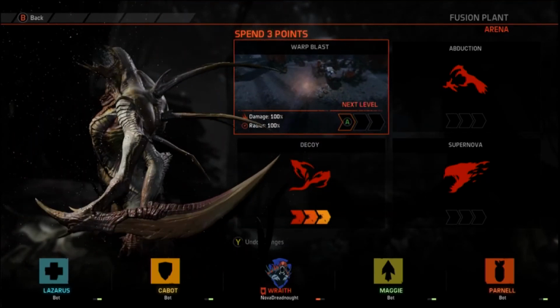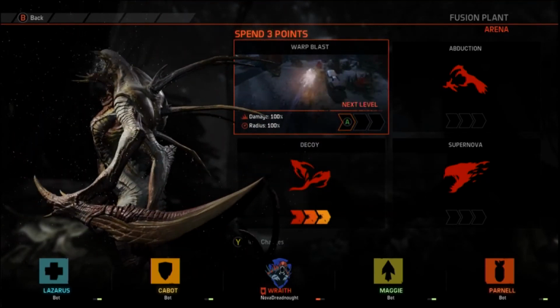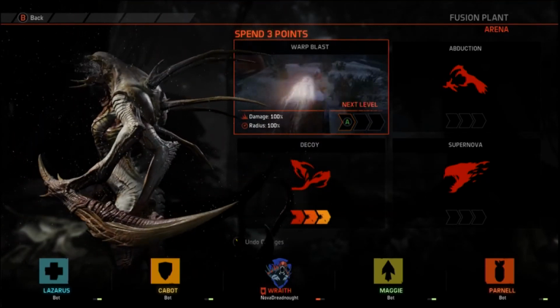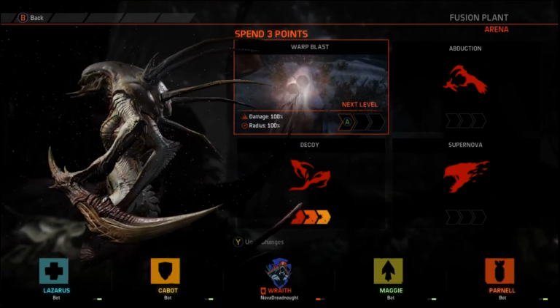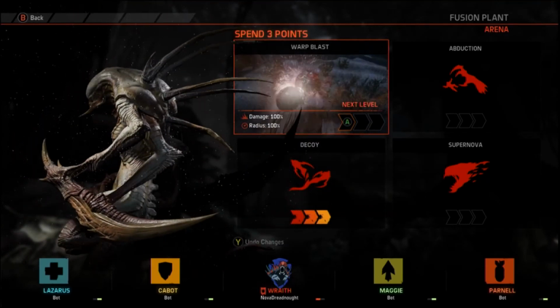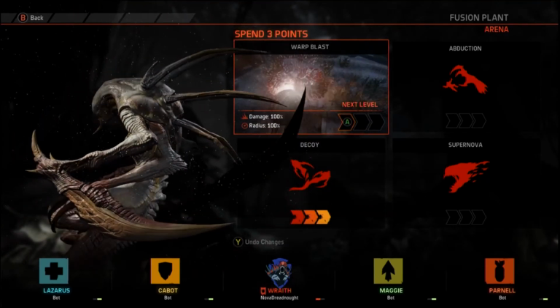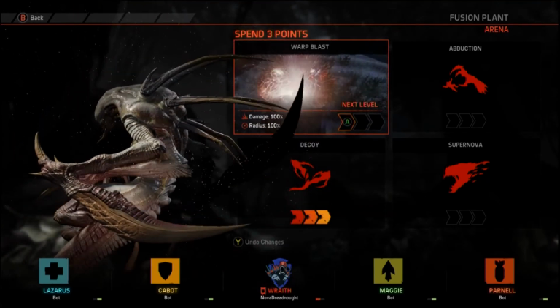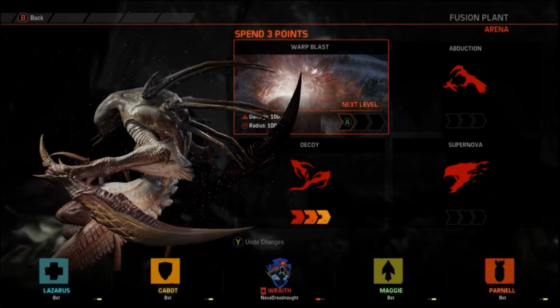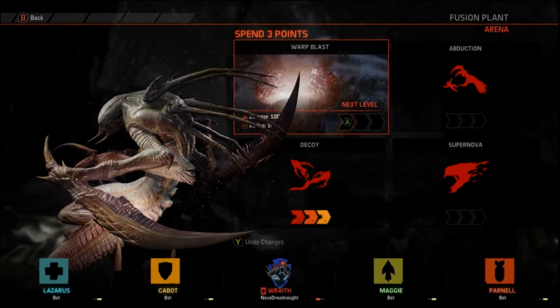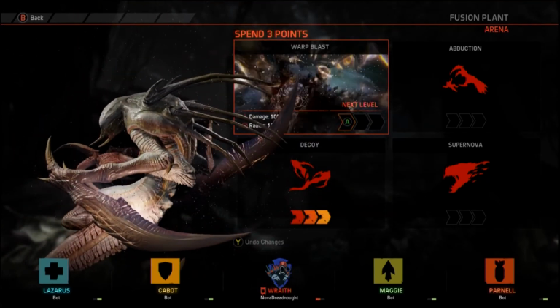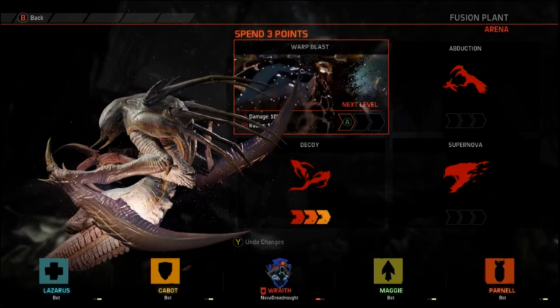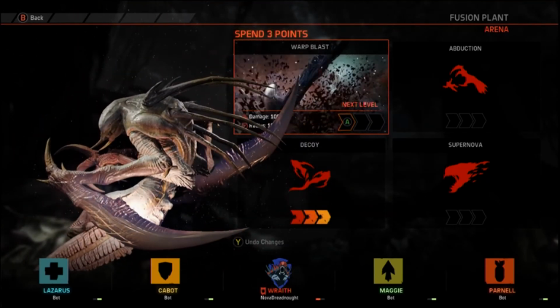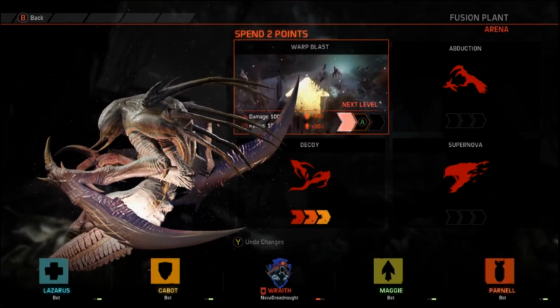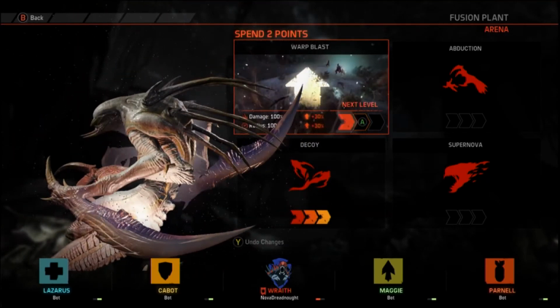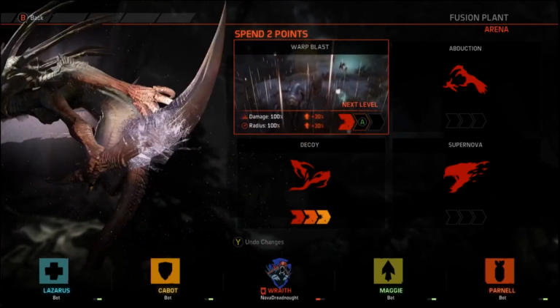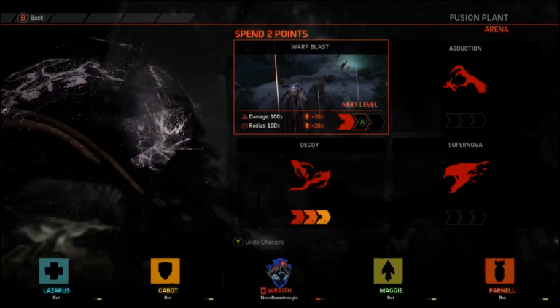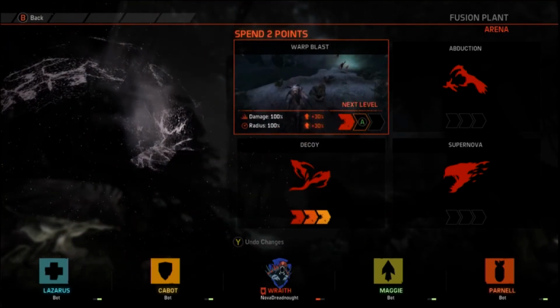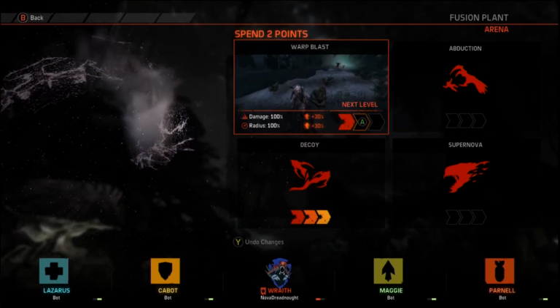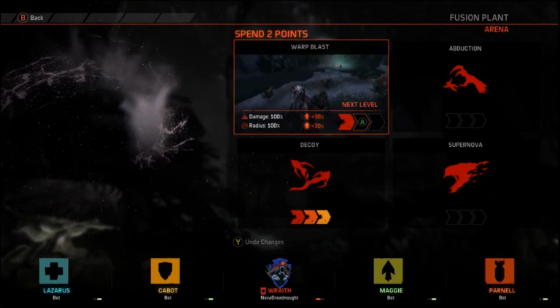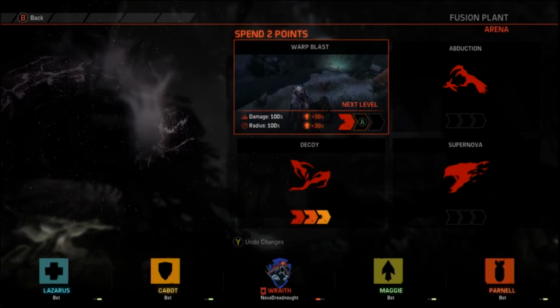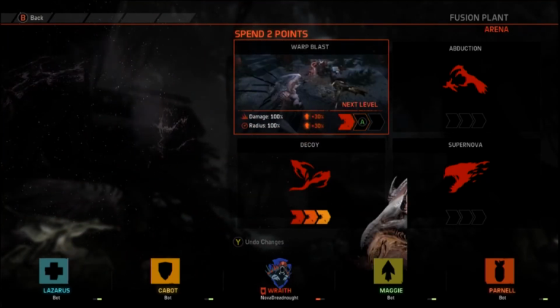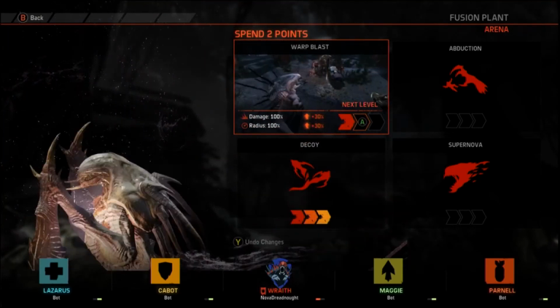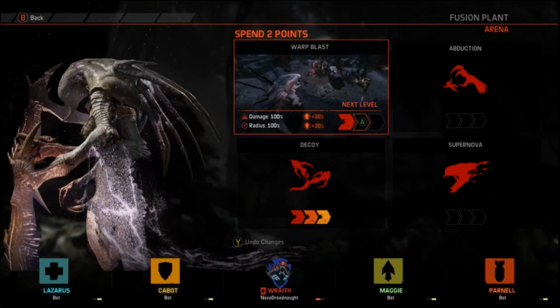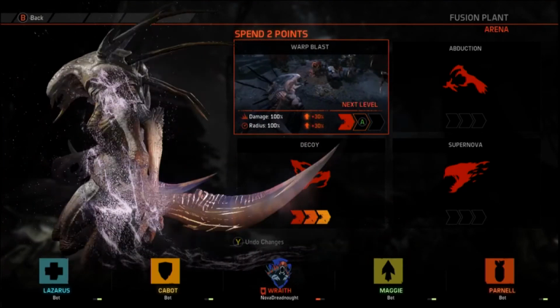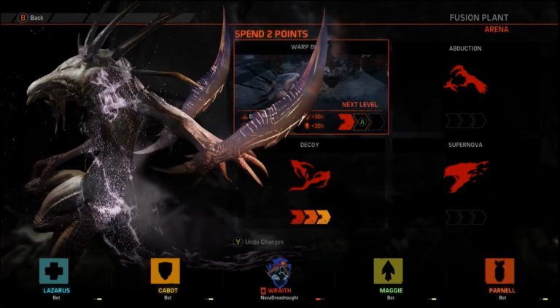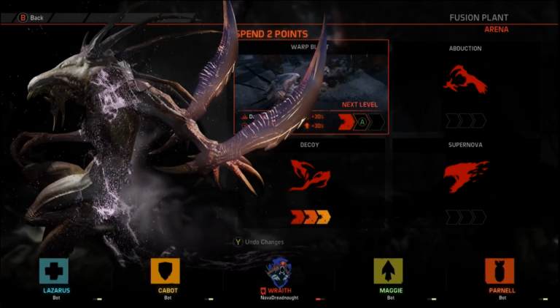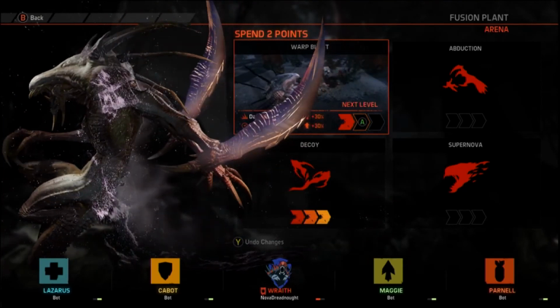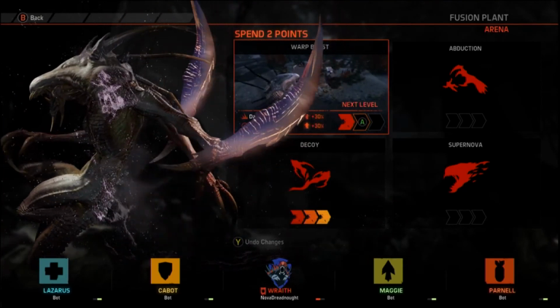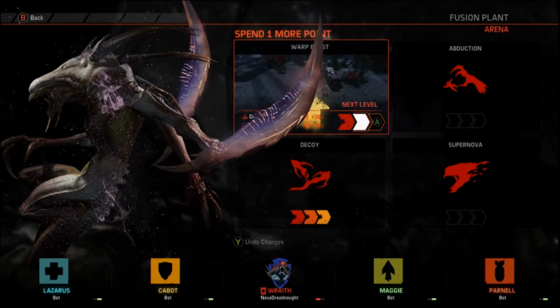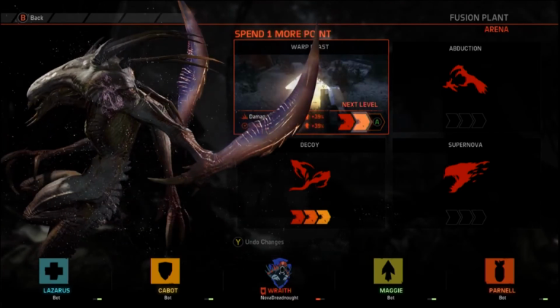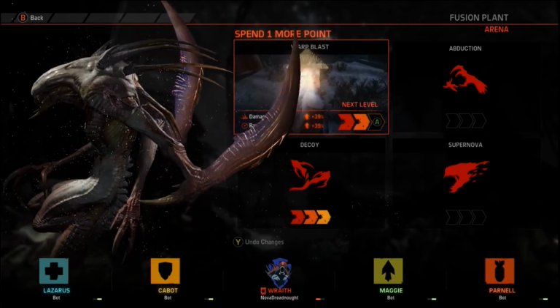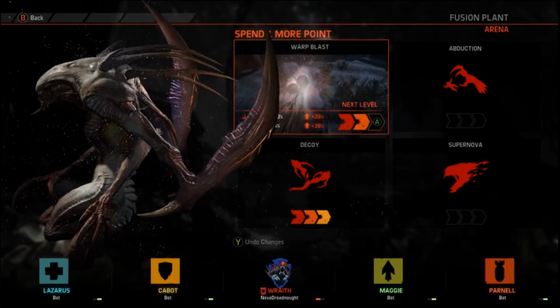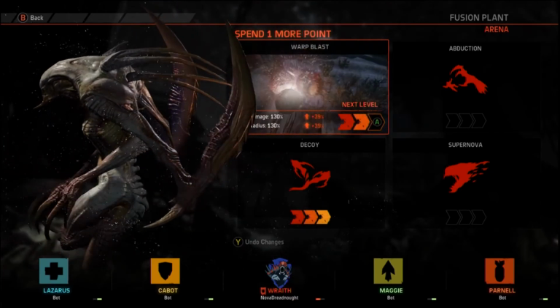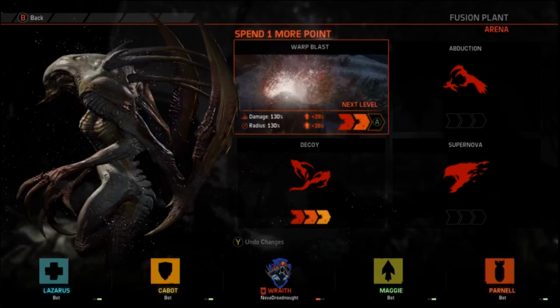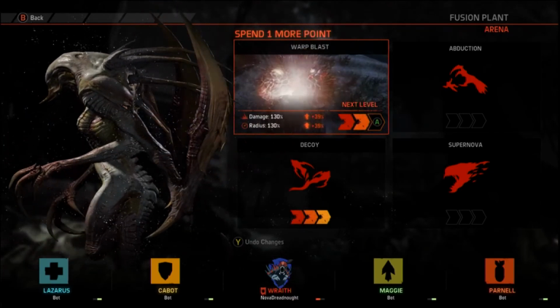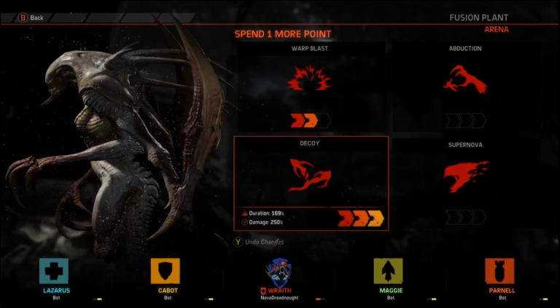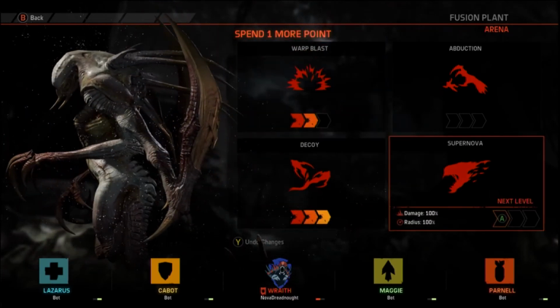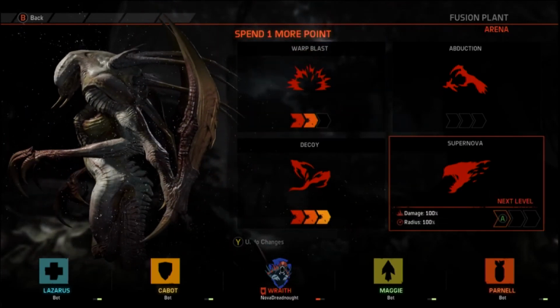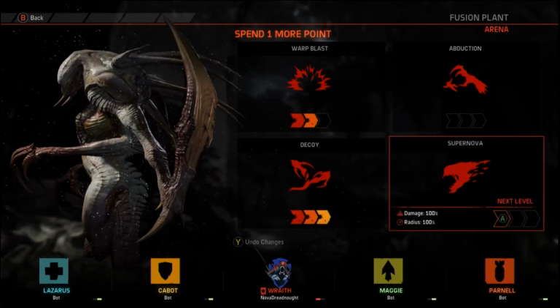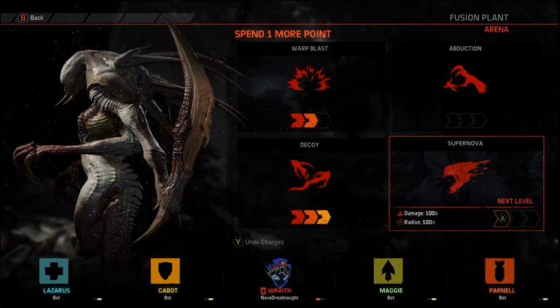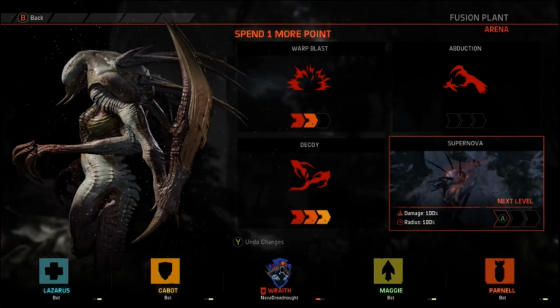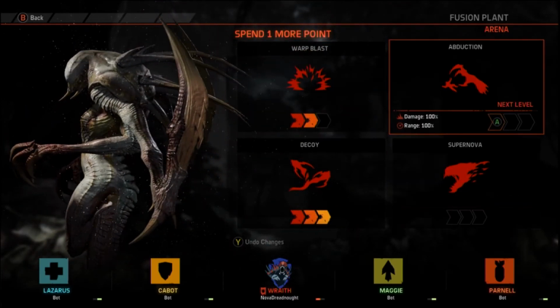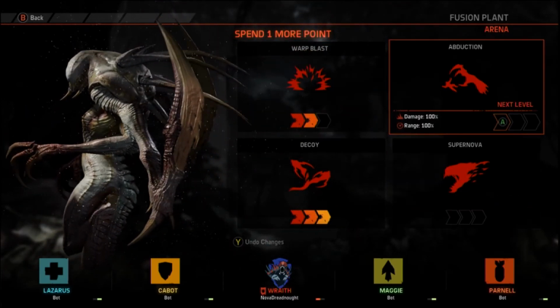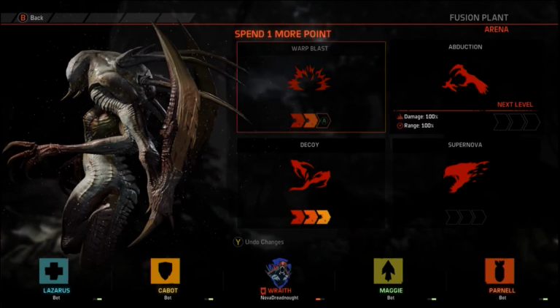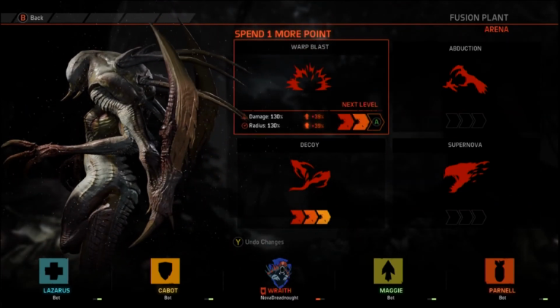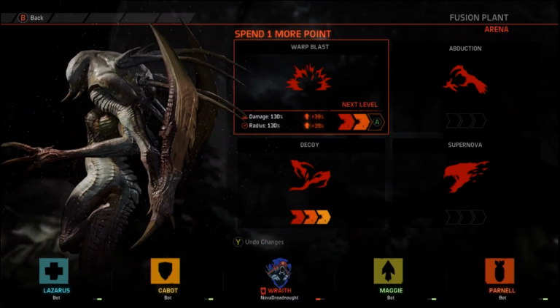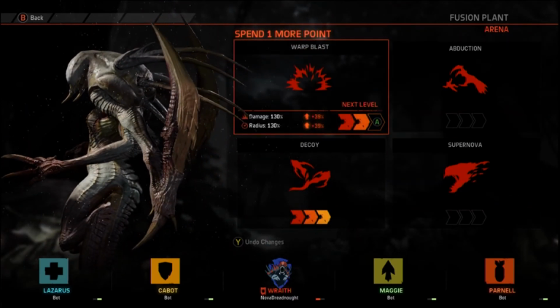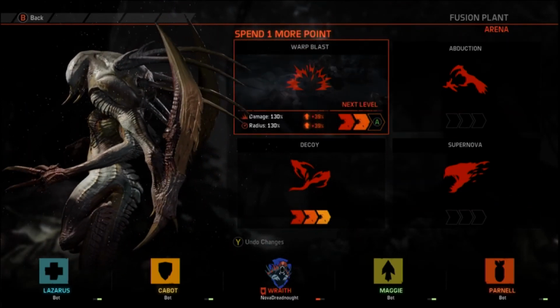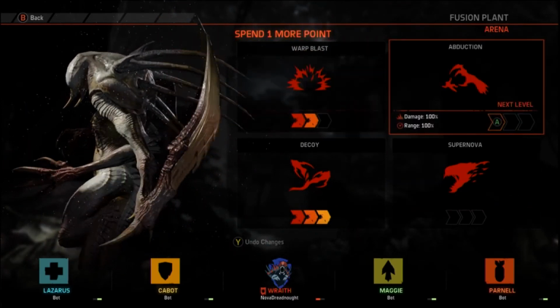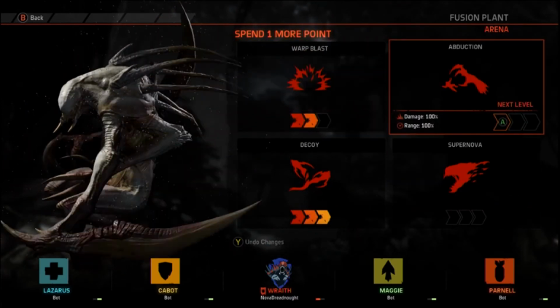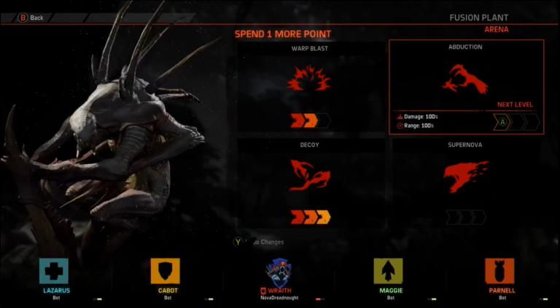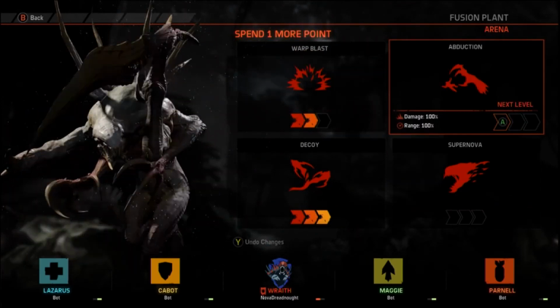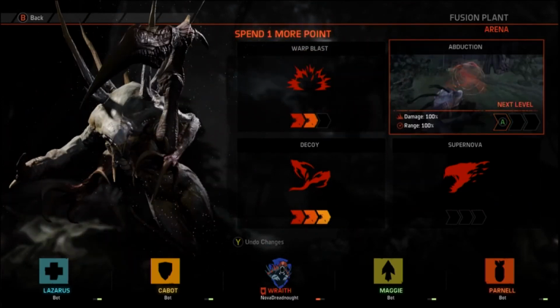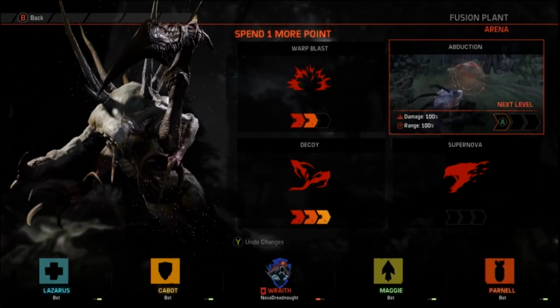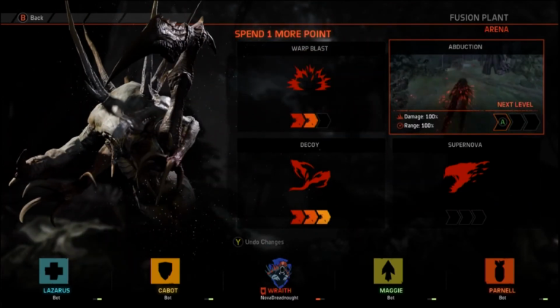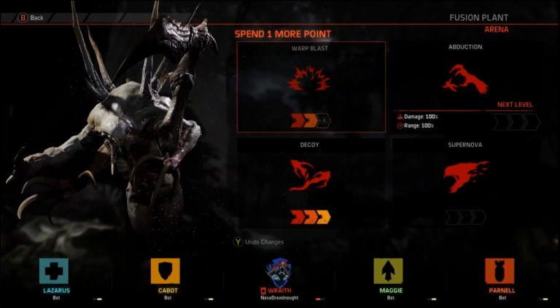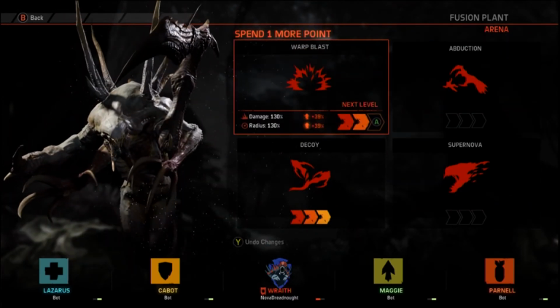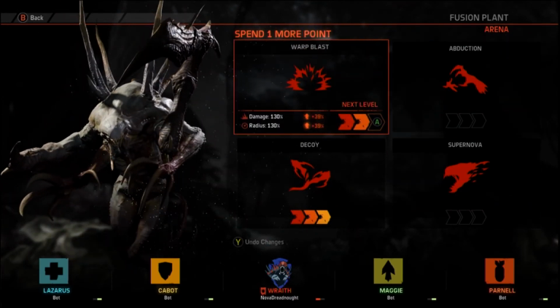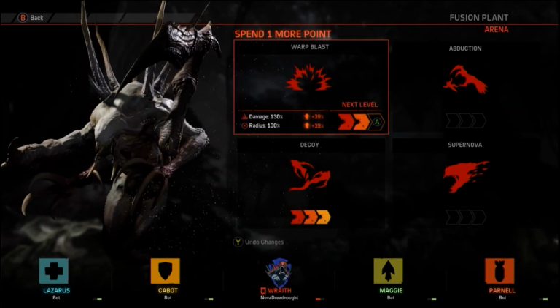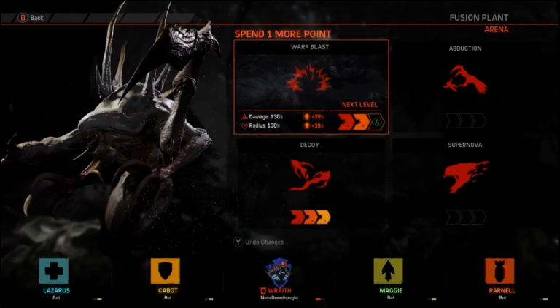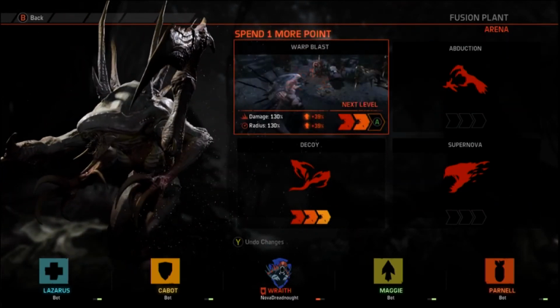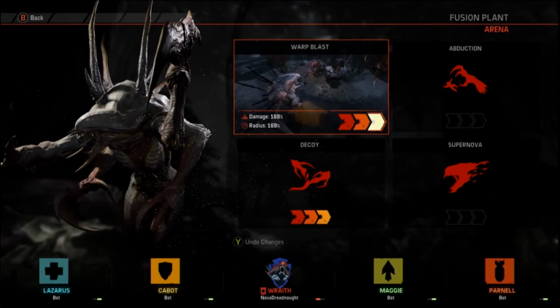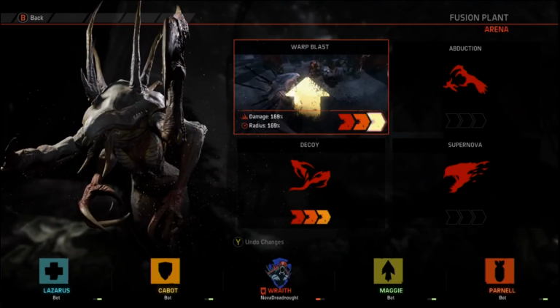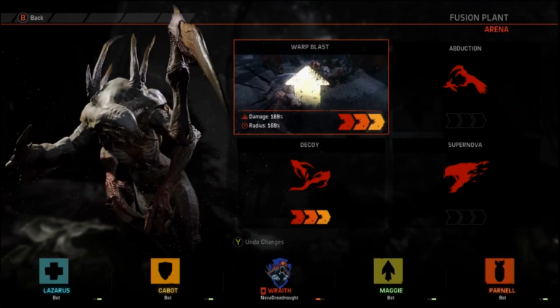I thought that going with the Wraith with level 3 decoy and level 3 warp blast was a good idea because I was mostly going to be hunting and running away.